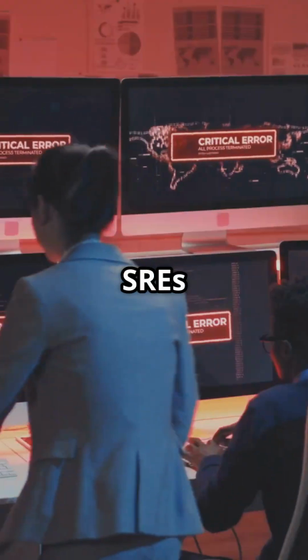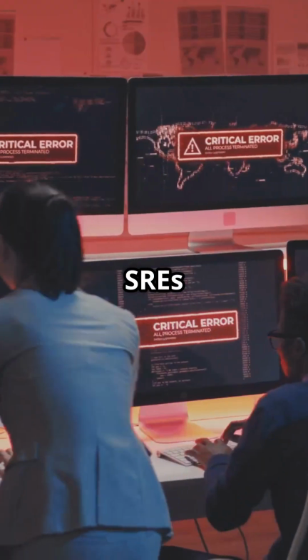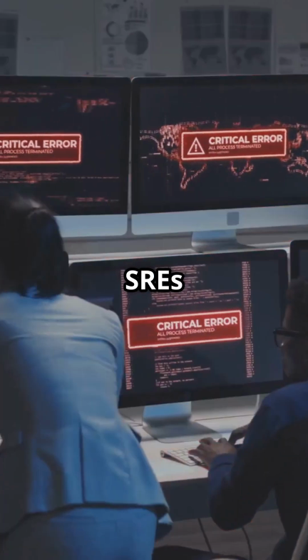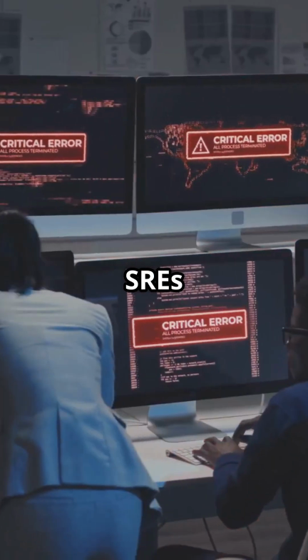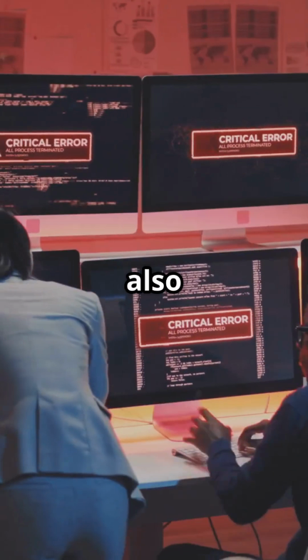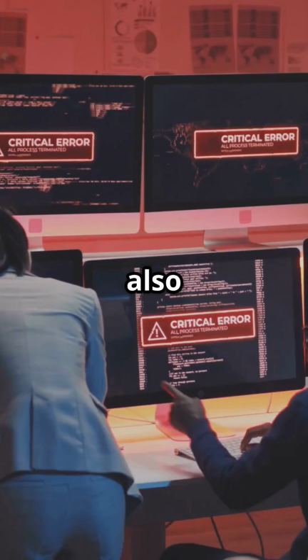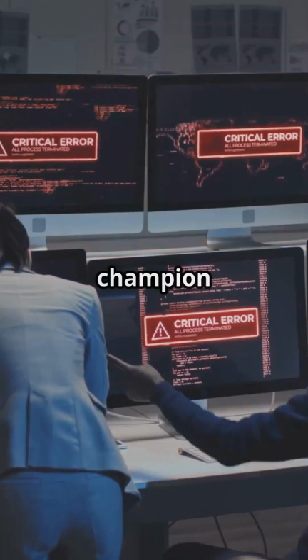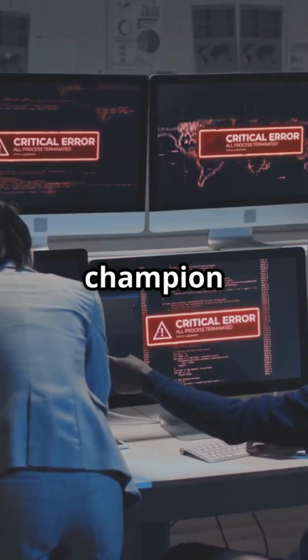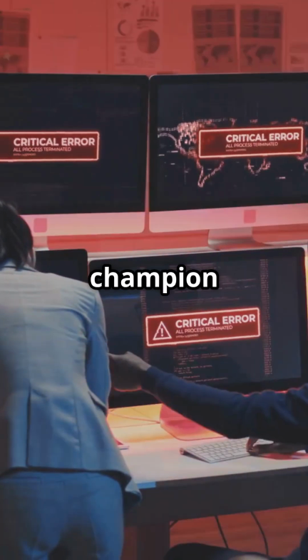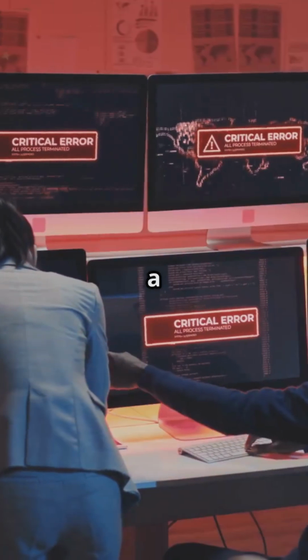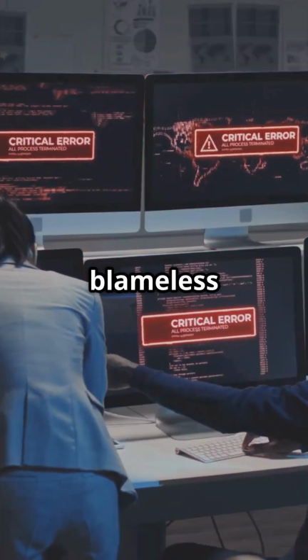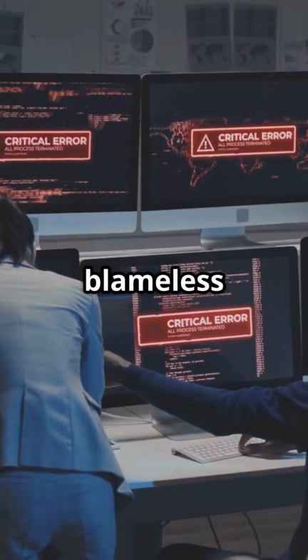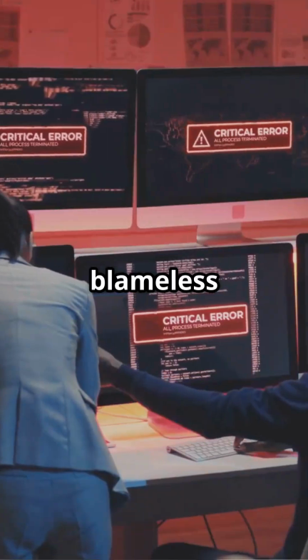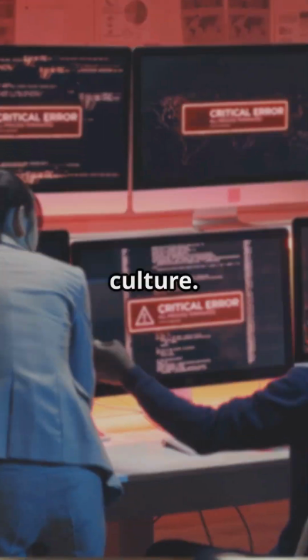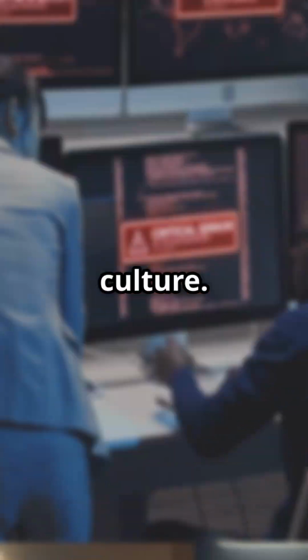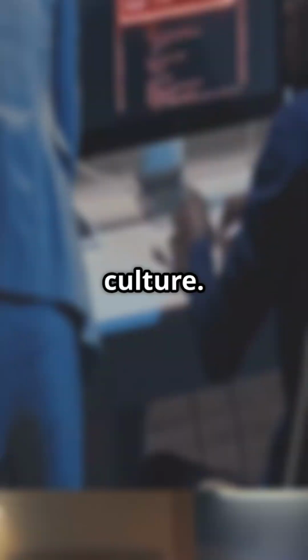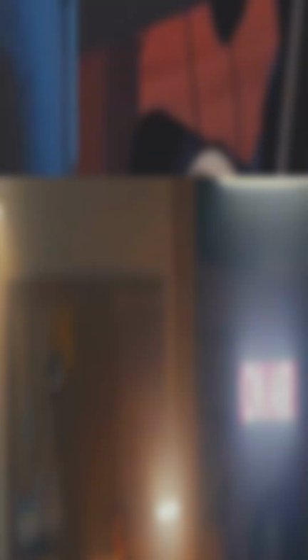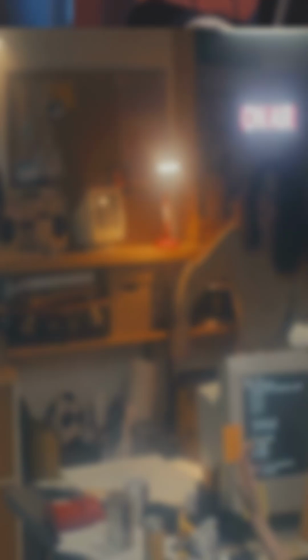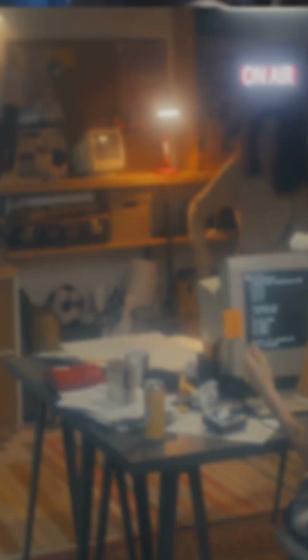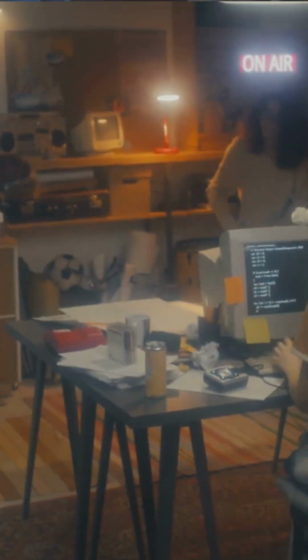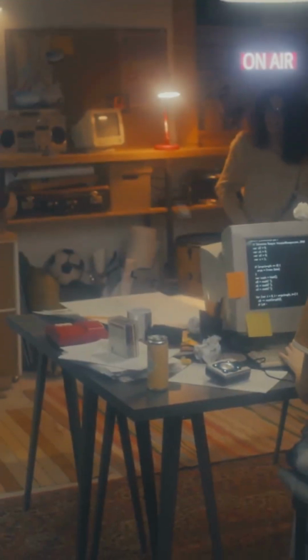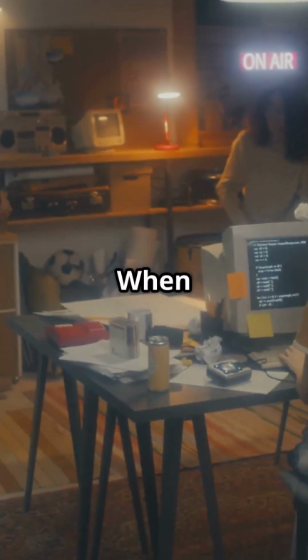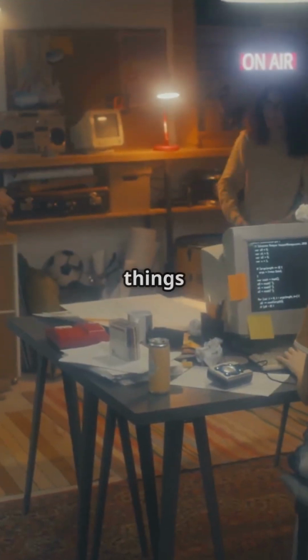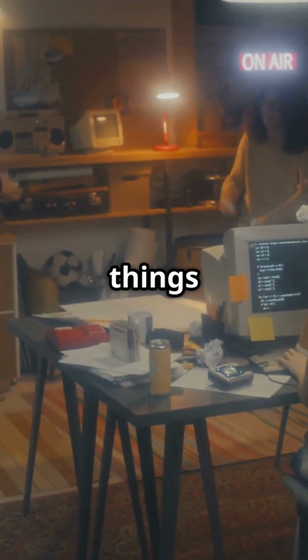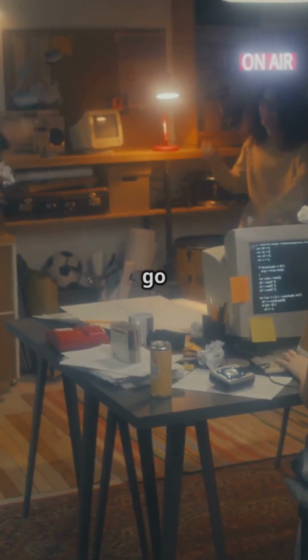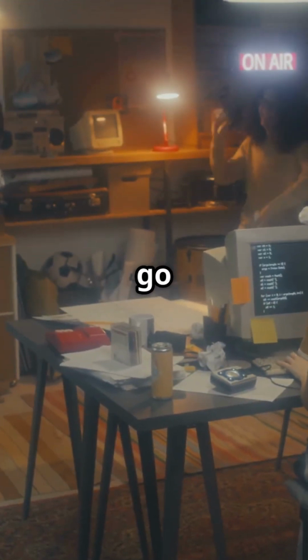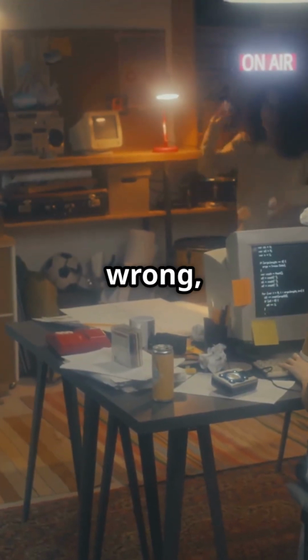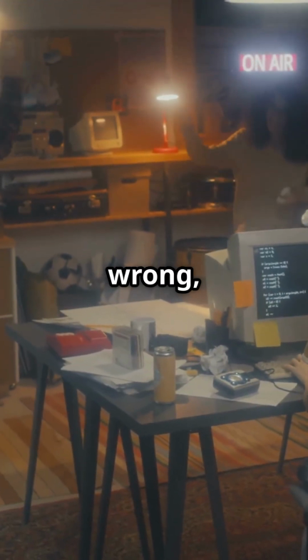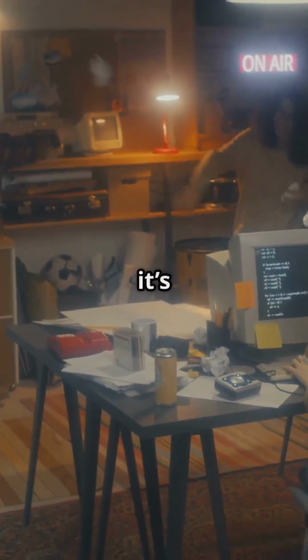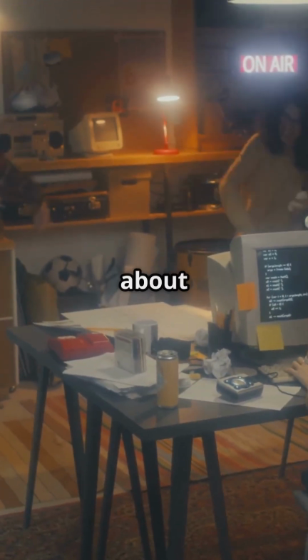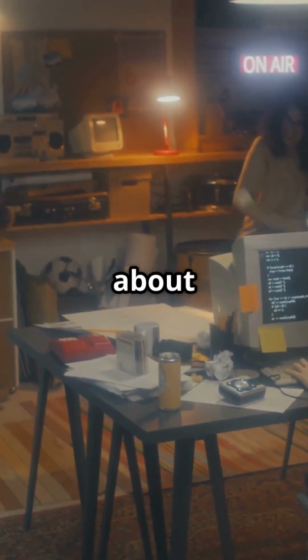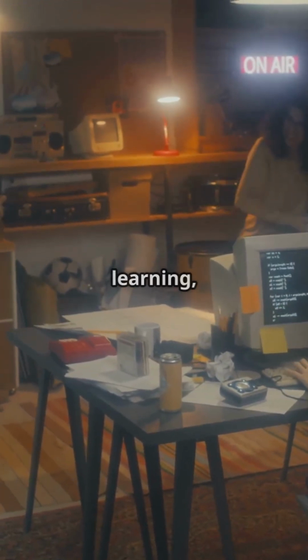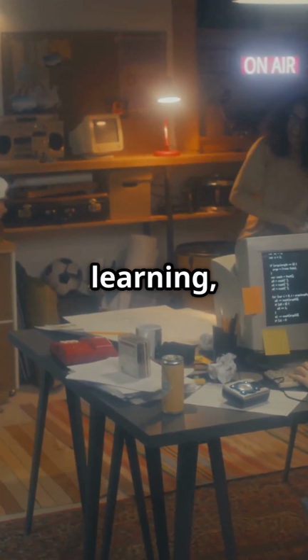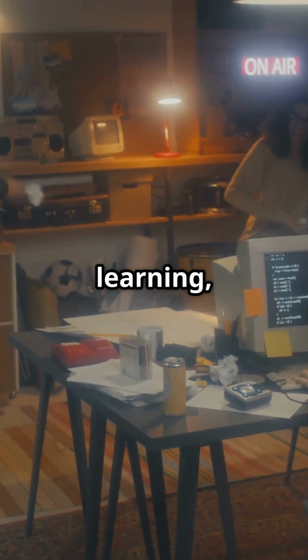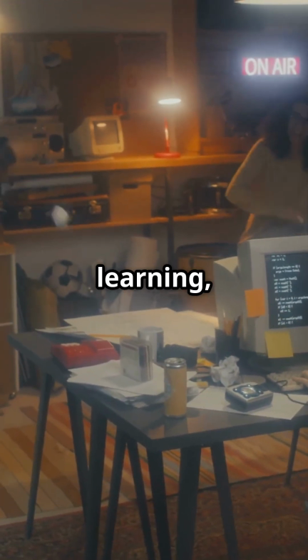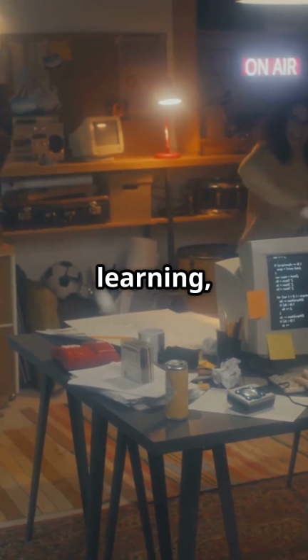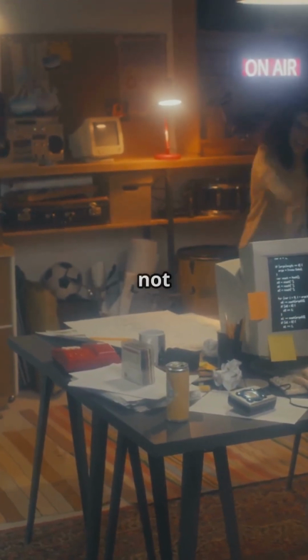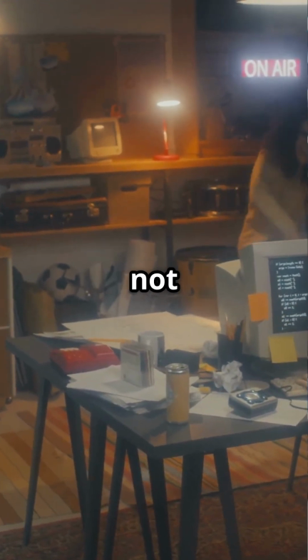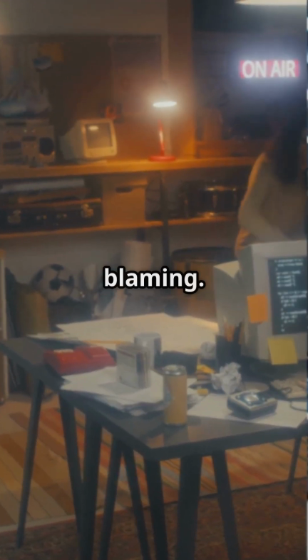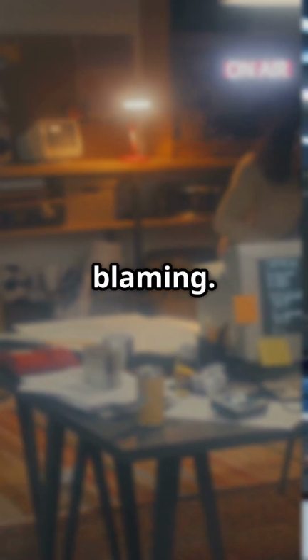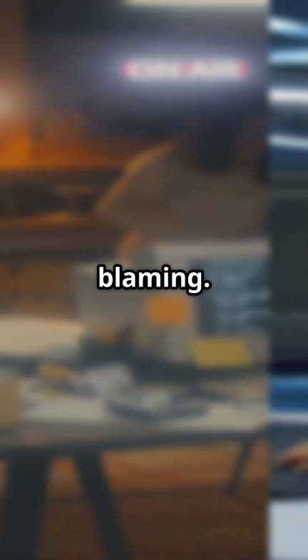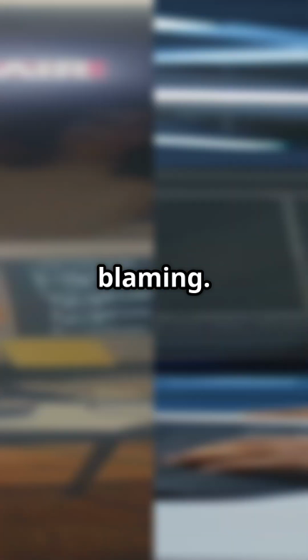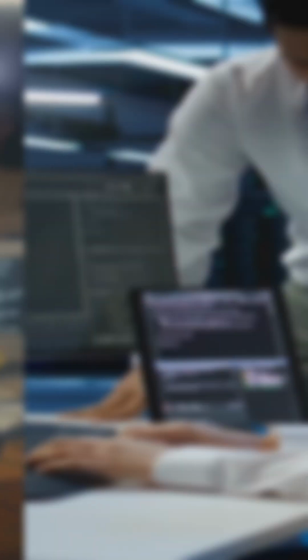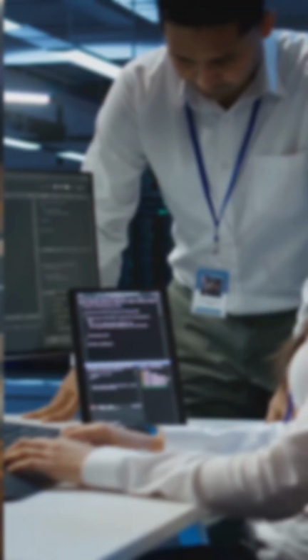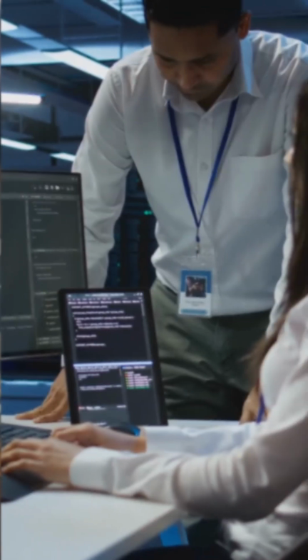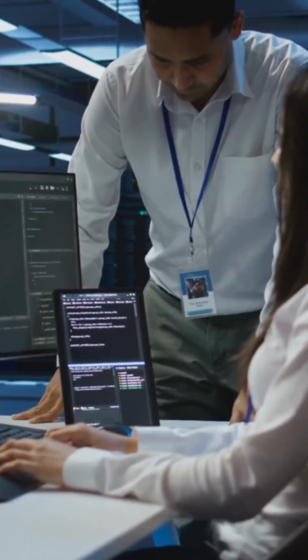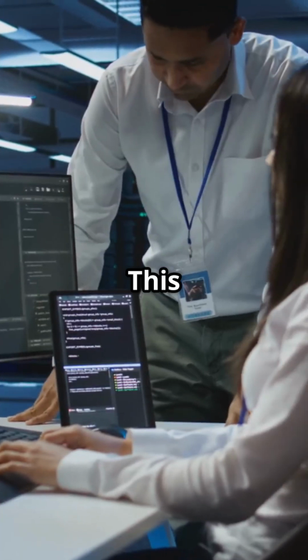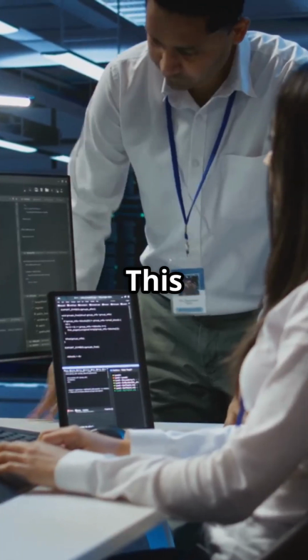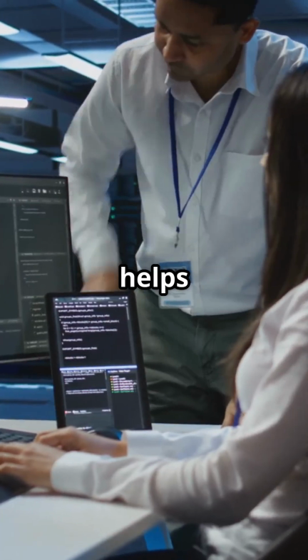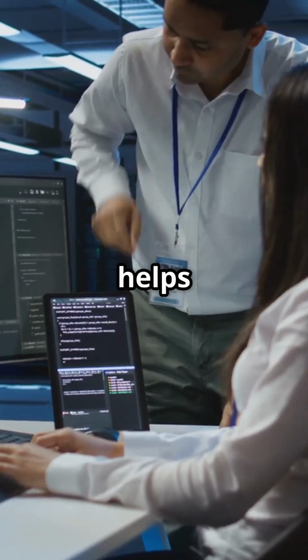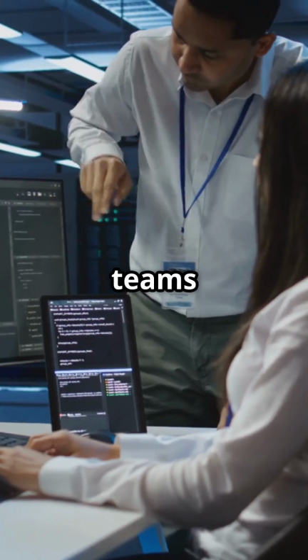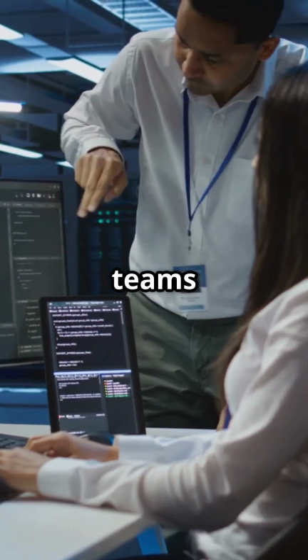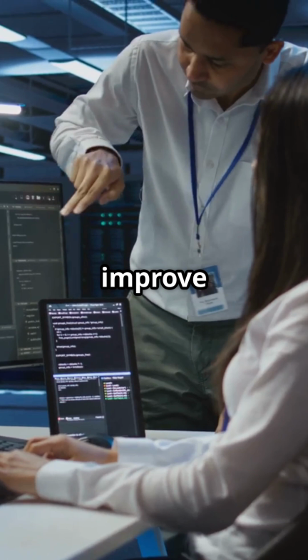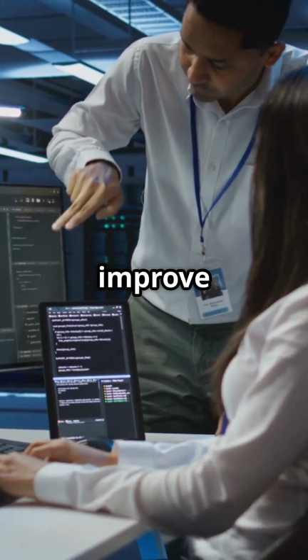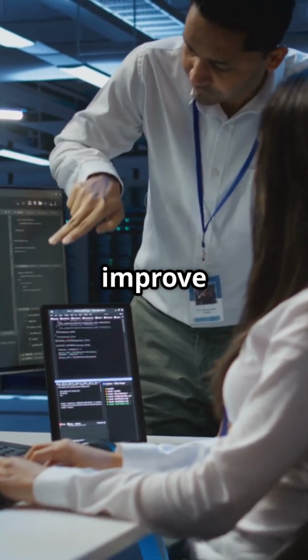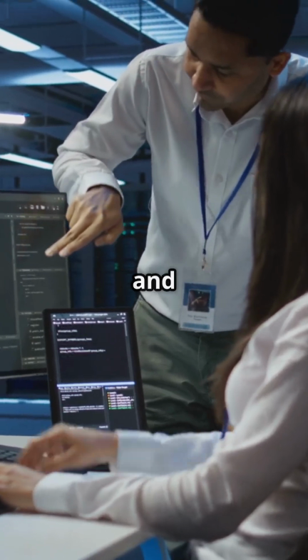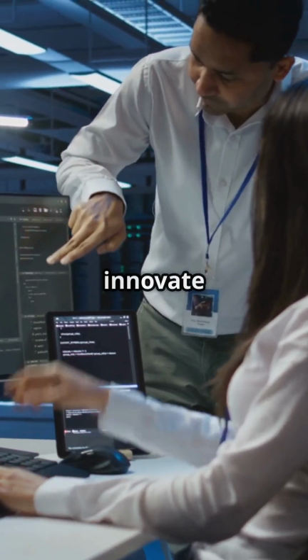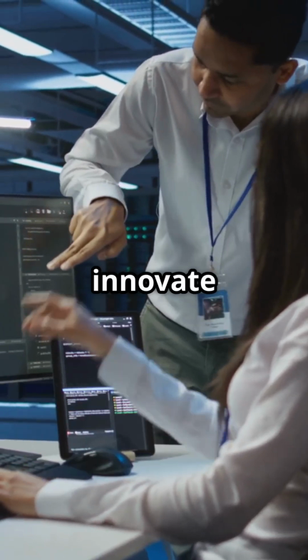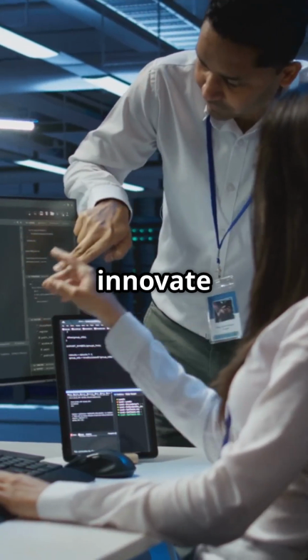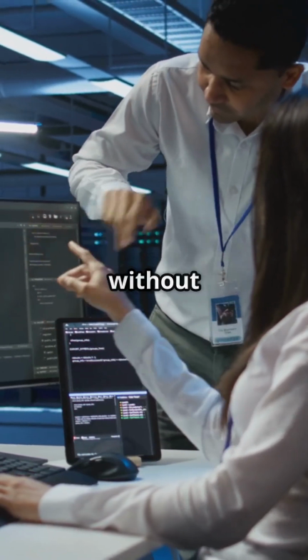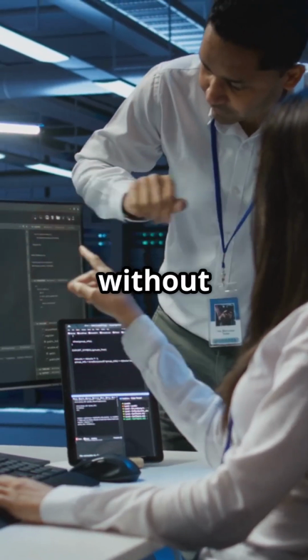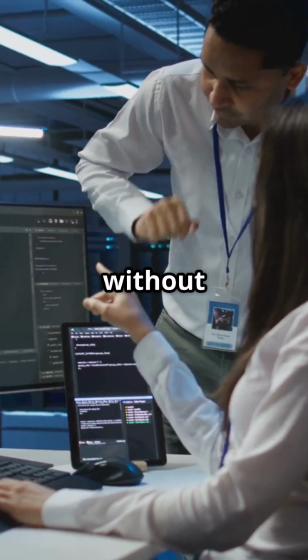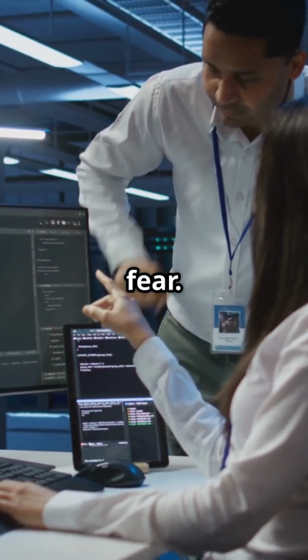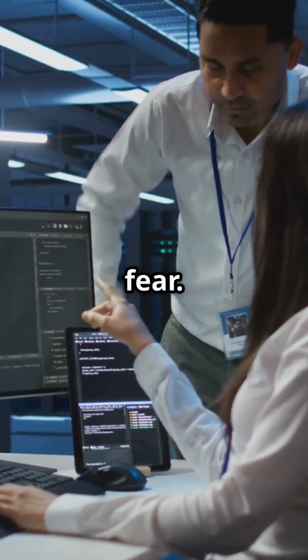SREs also champion a blameless culture. When things go wrong, it's about learning, not blaming. This helps teams improve and innovate without fear.